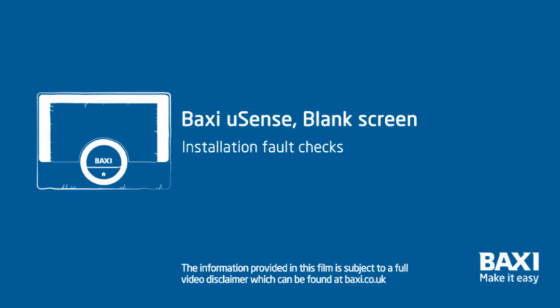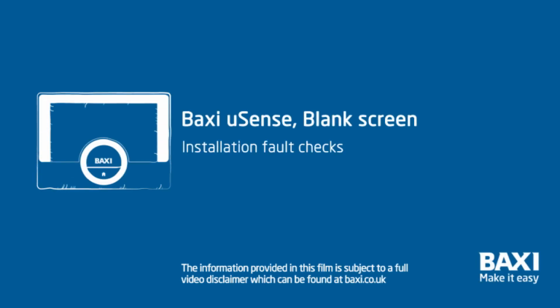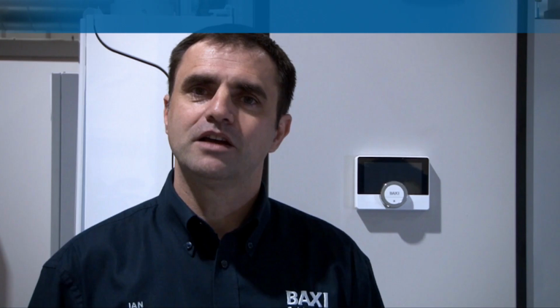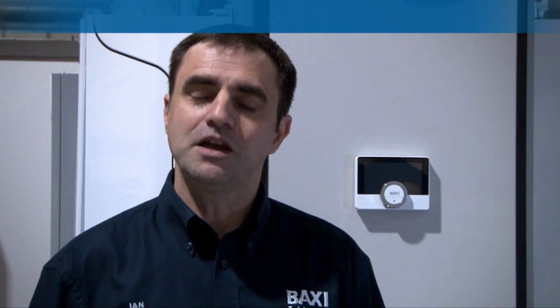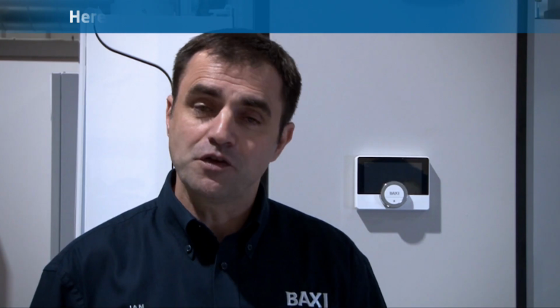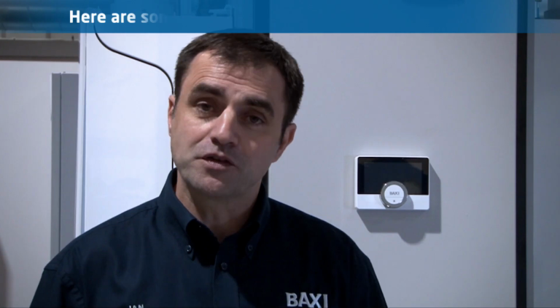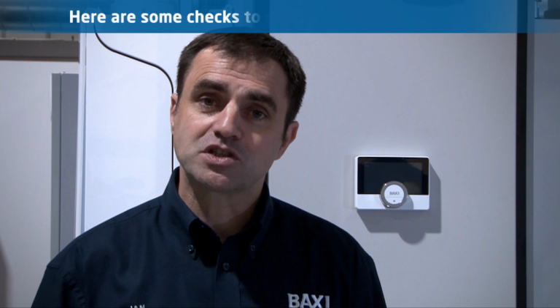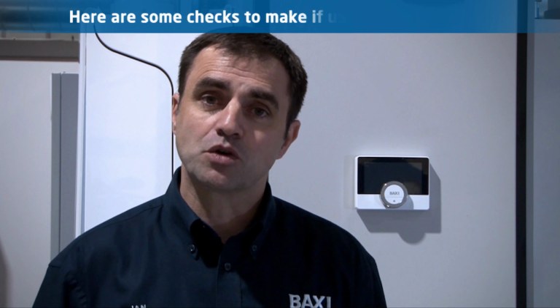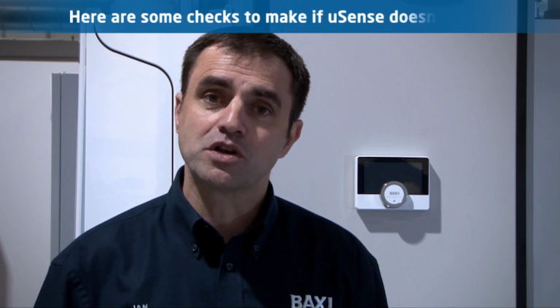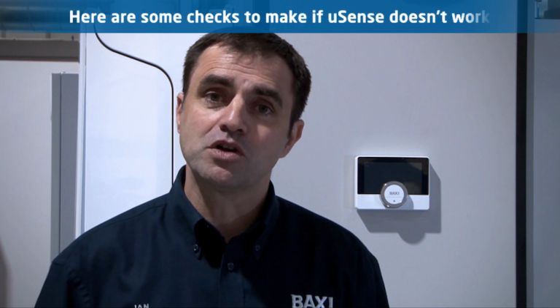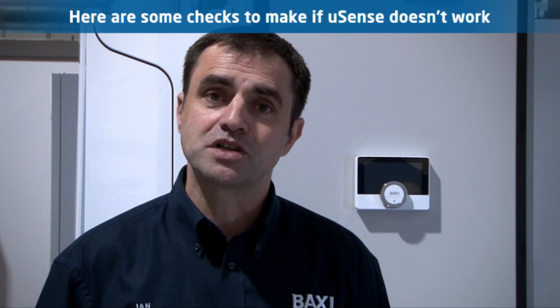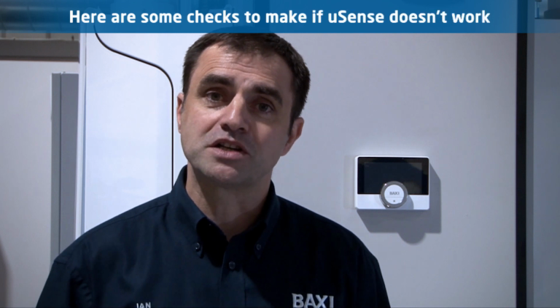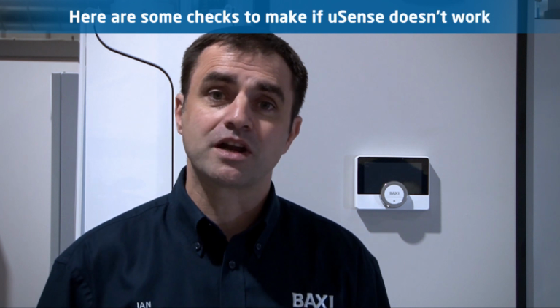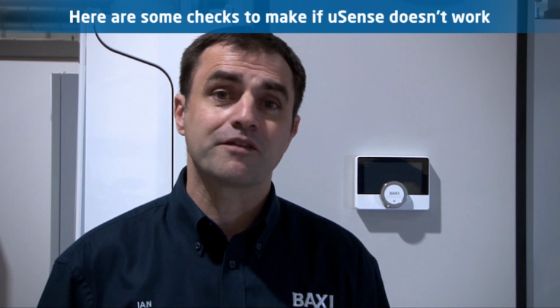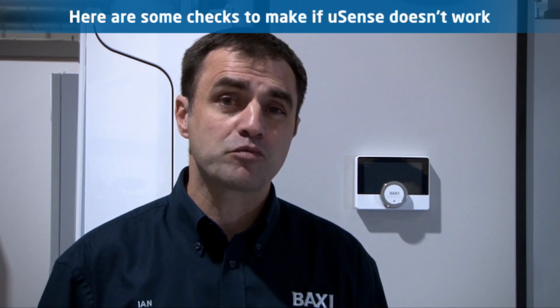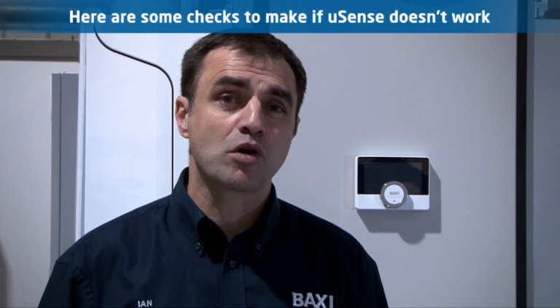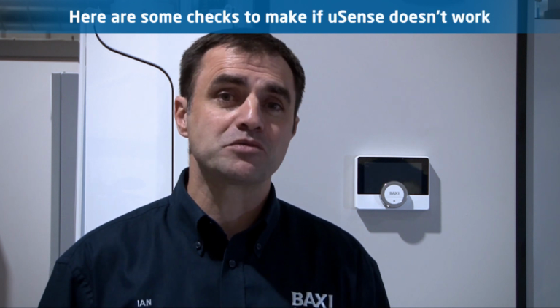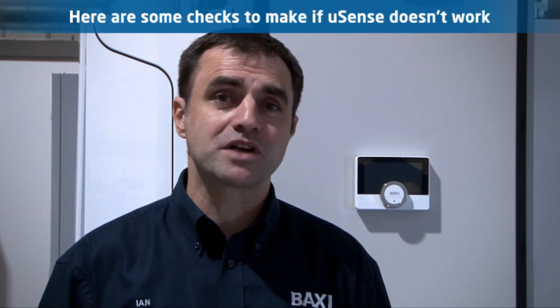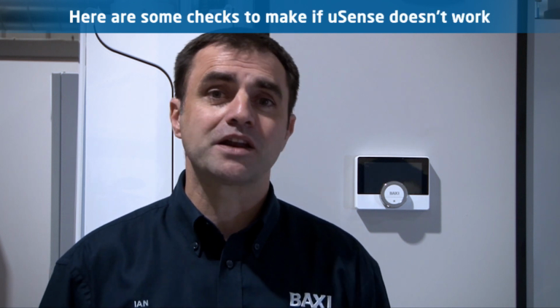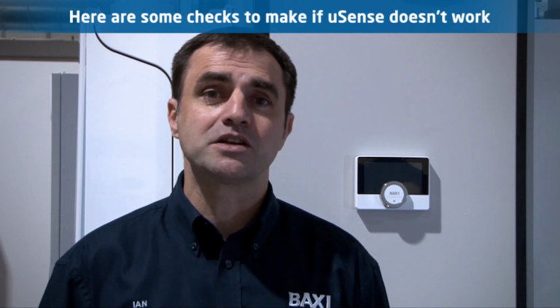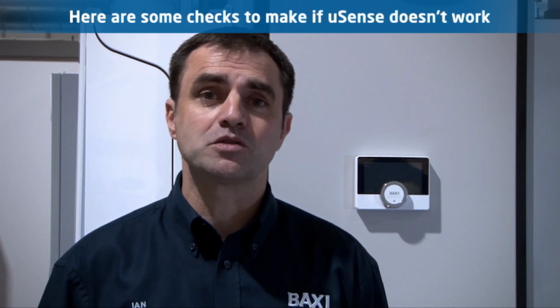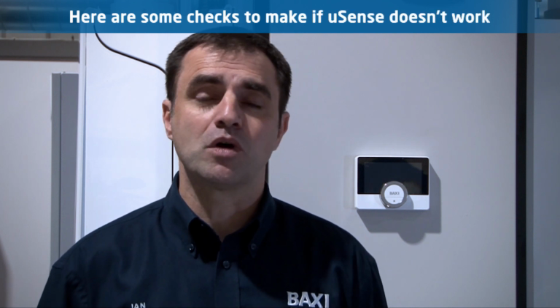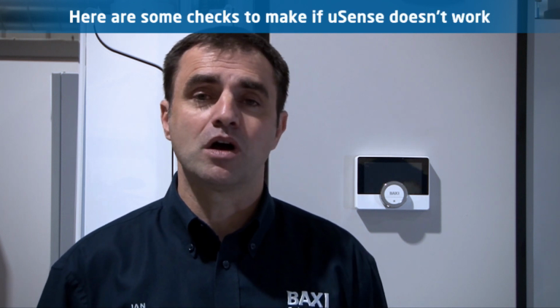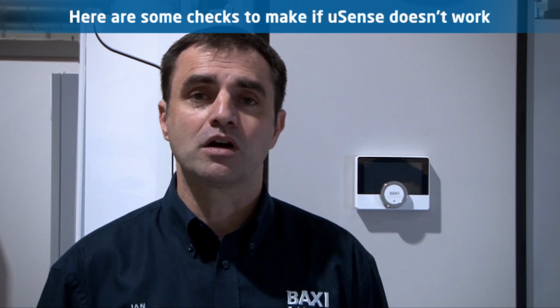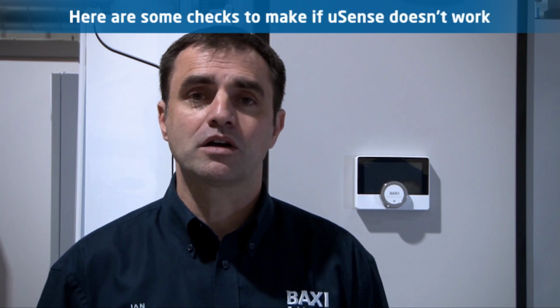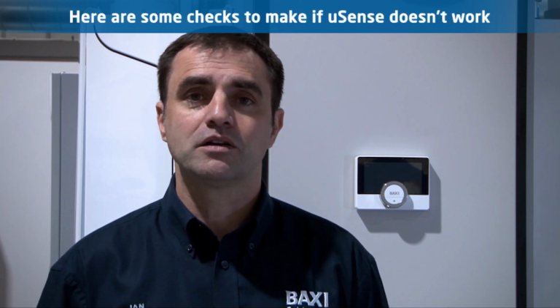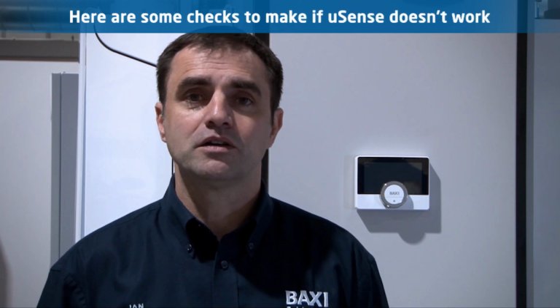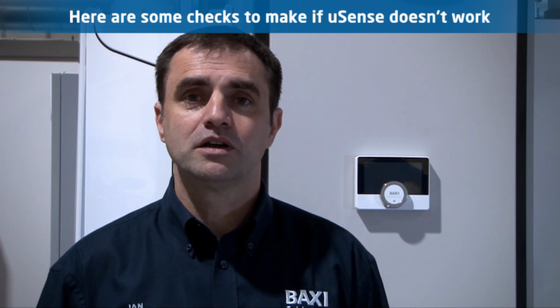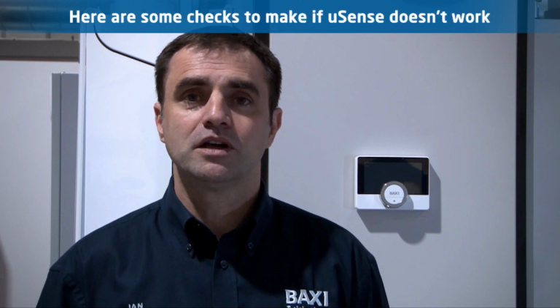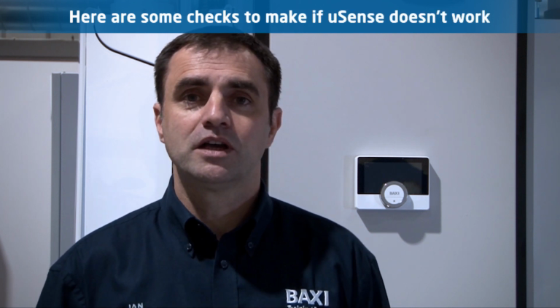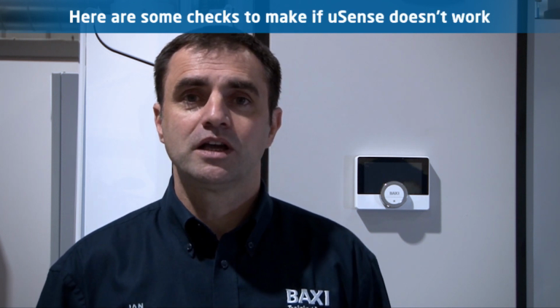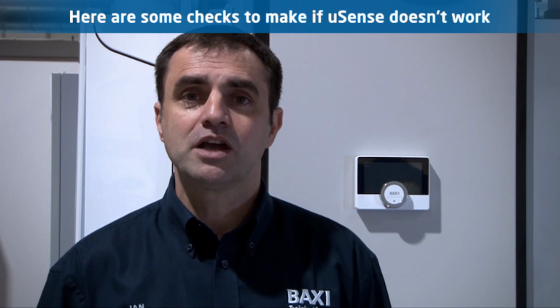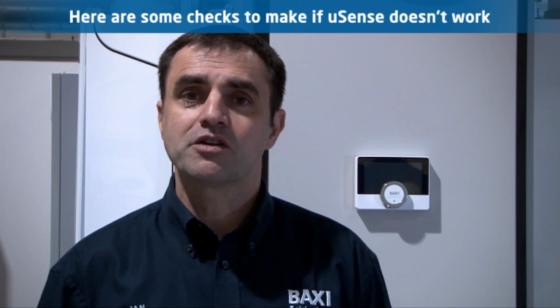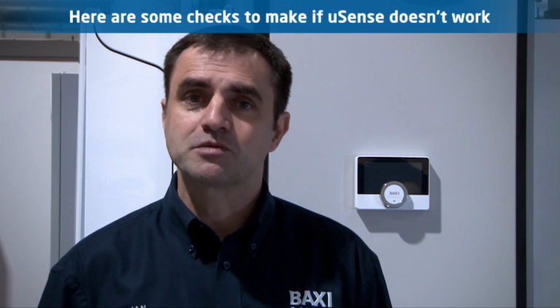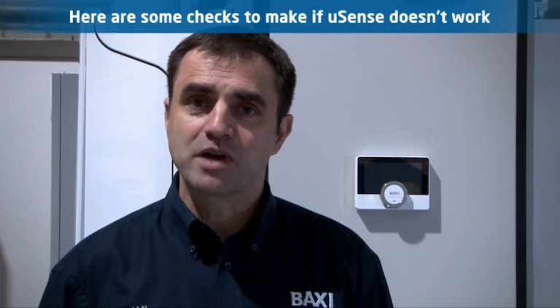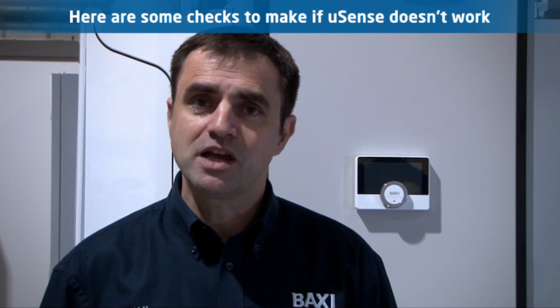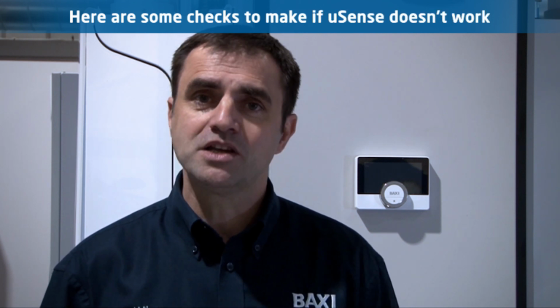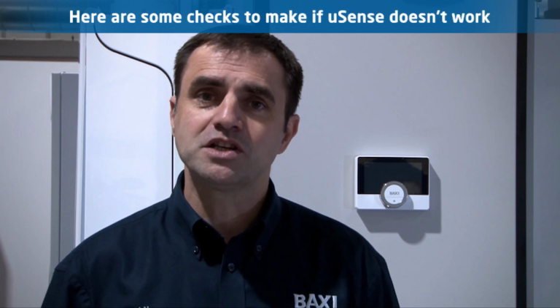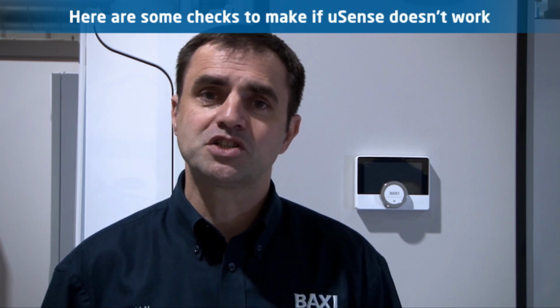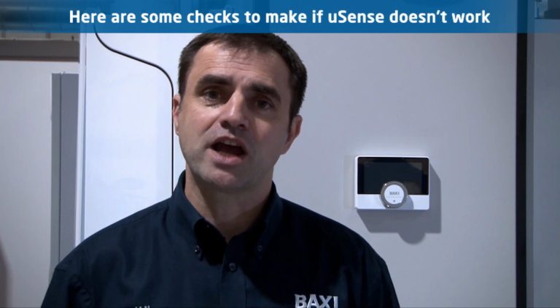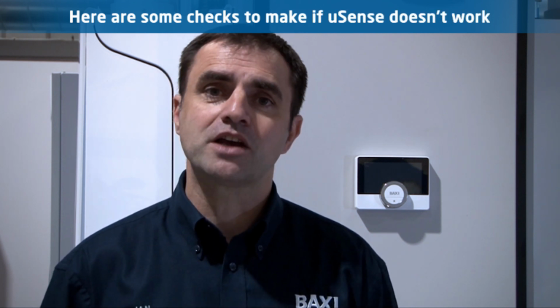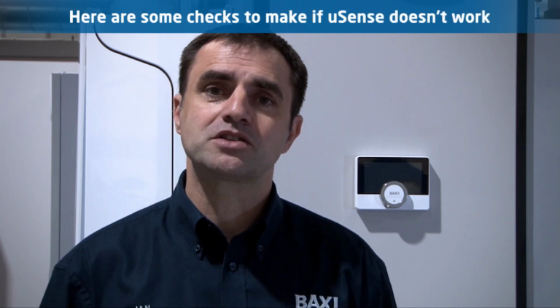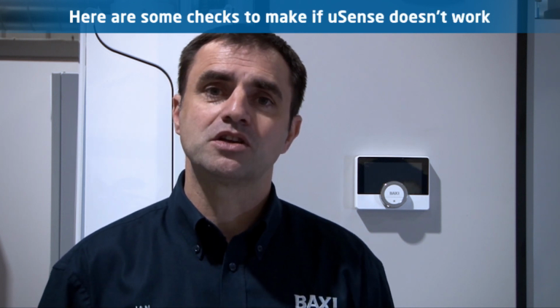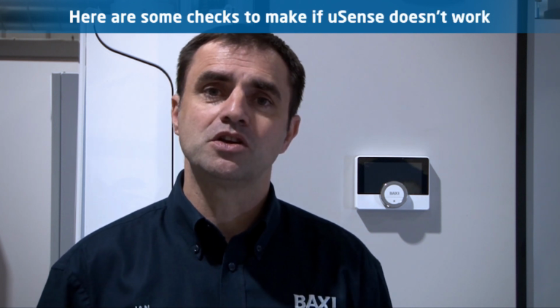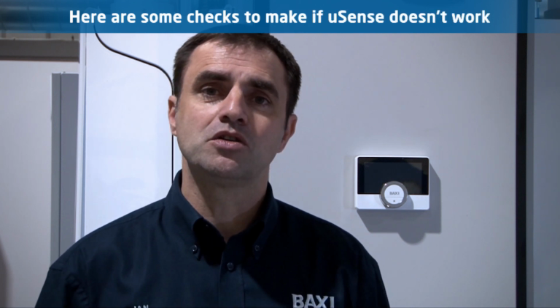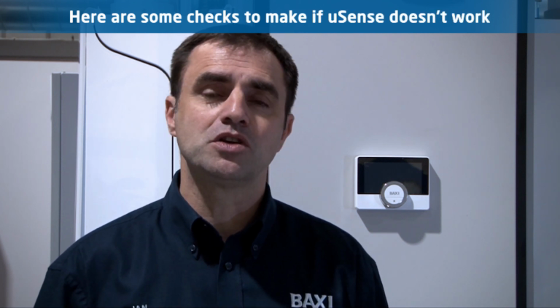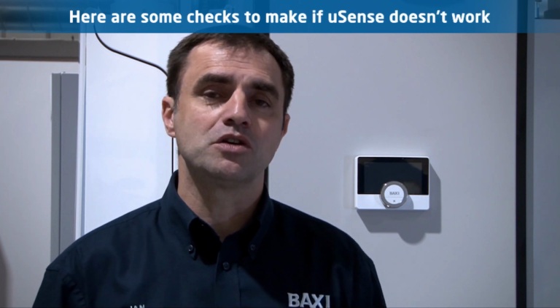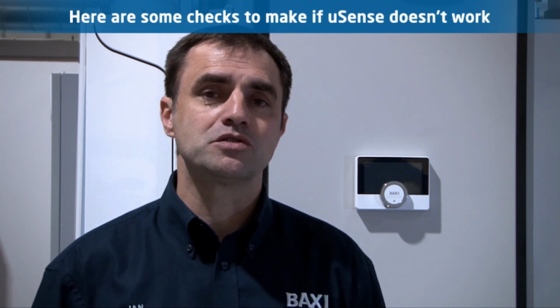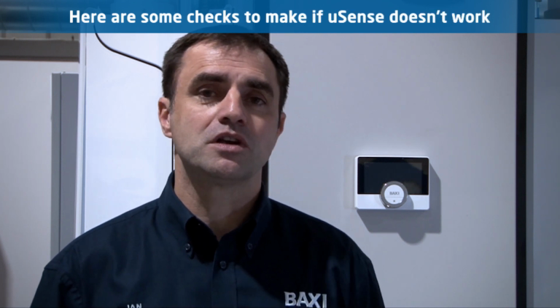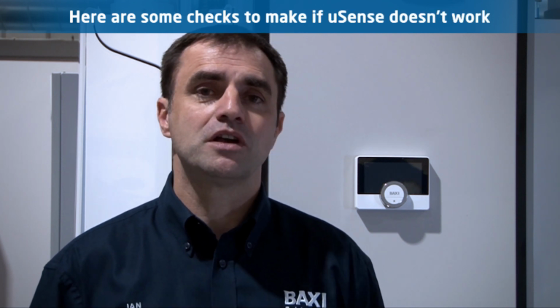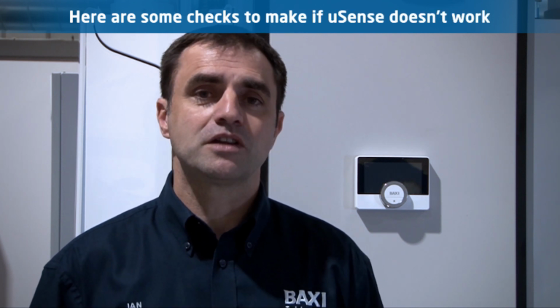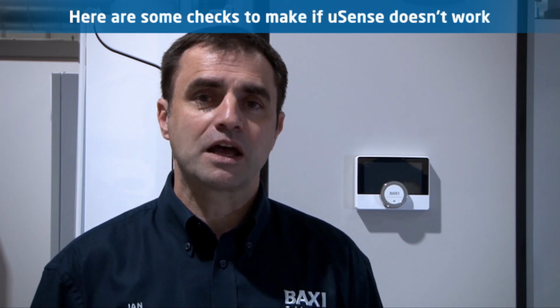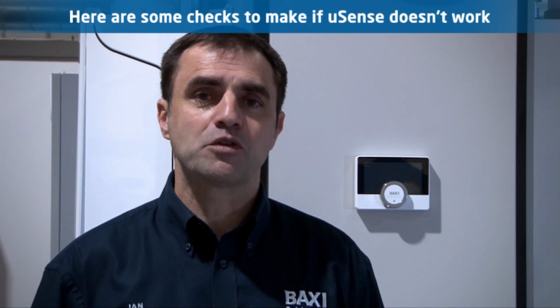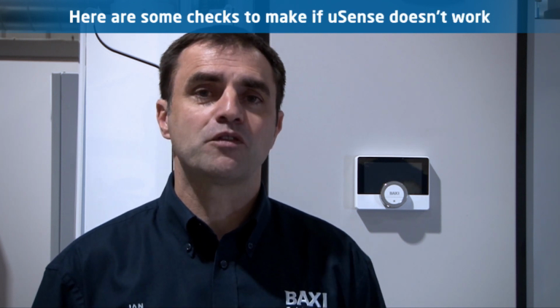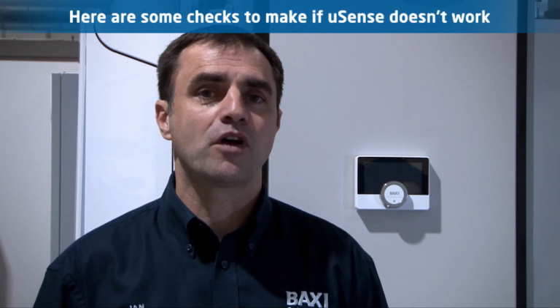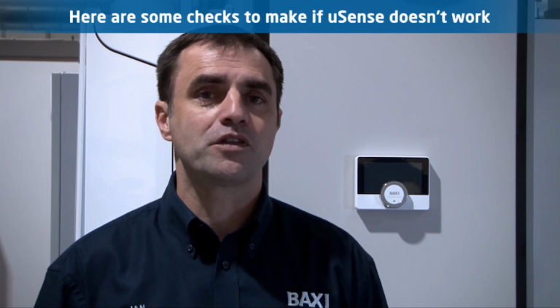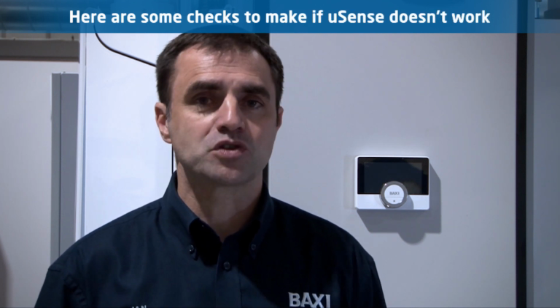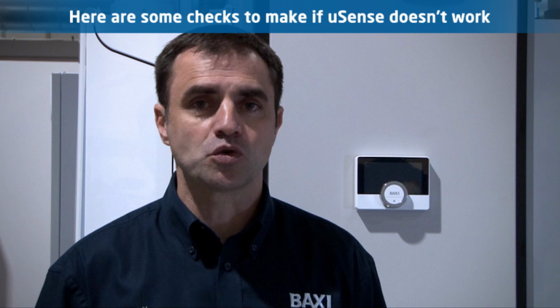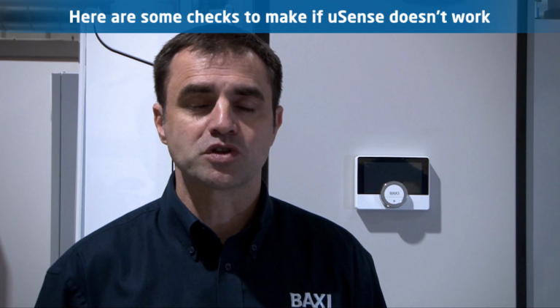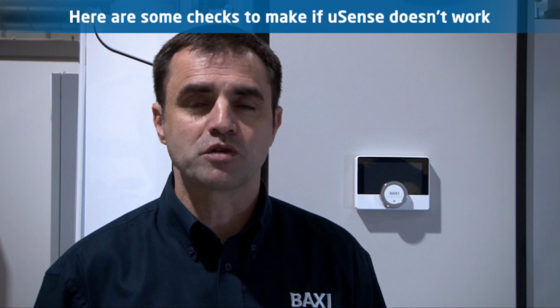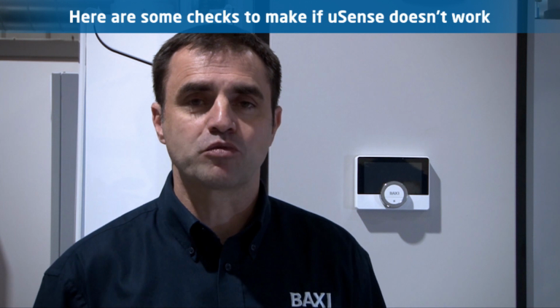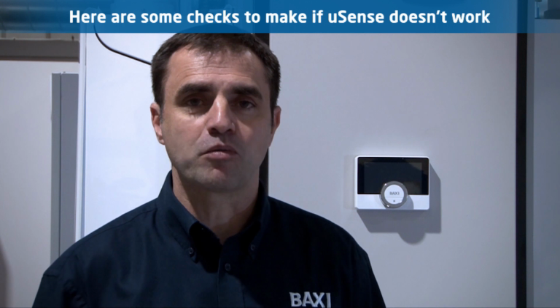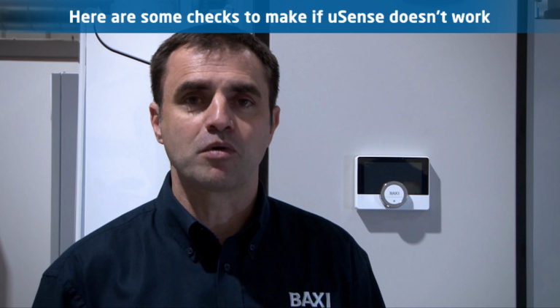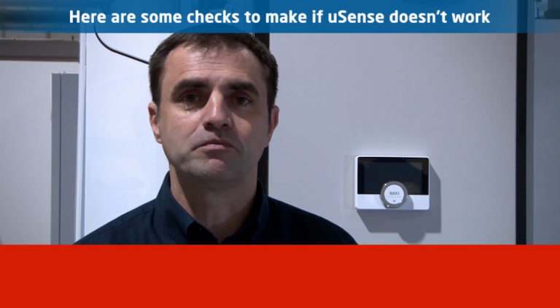If you've installed a U-Sense and are having problems getting it to work, here are some easy checks that you can use to help you find the source of the problem.